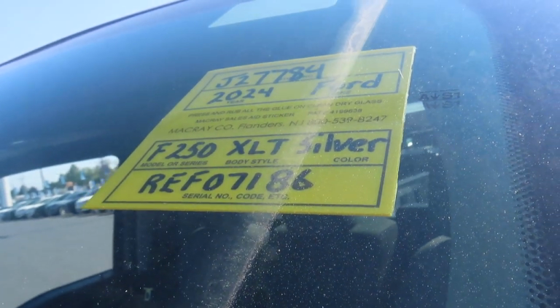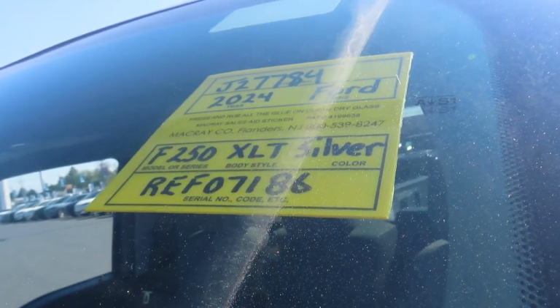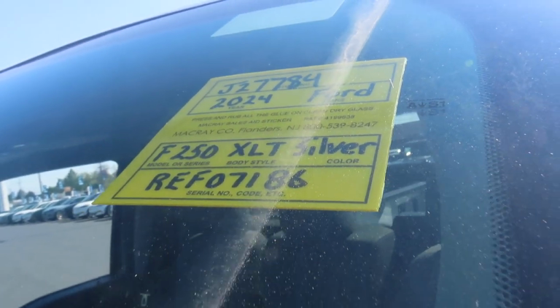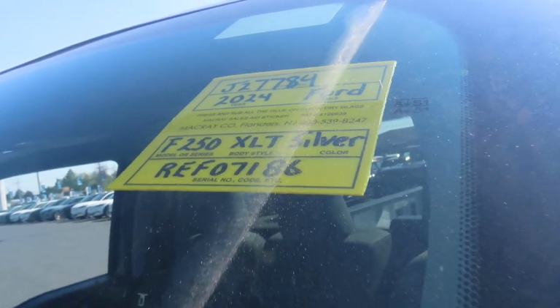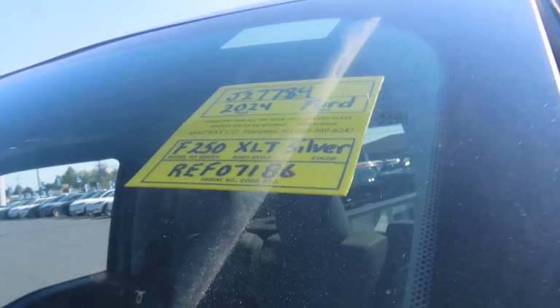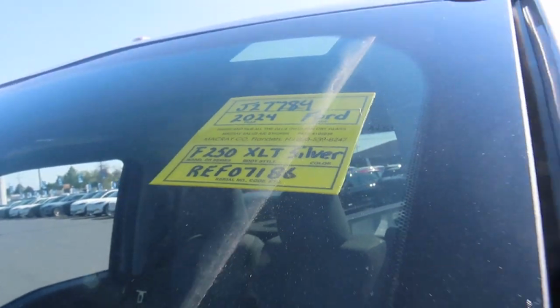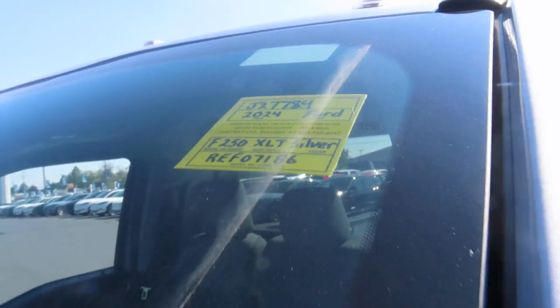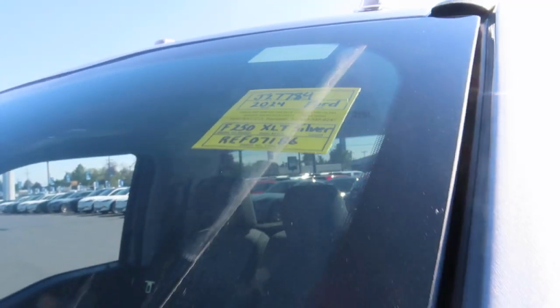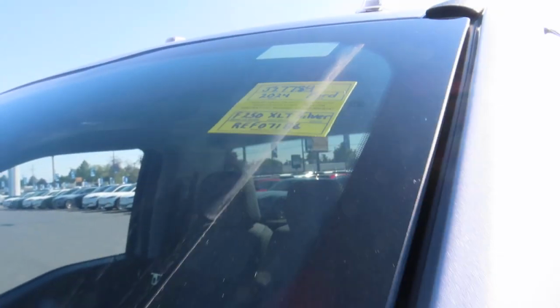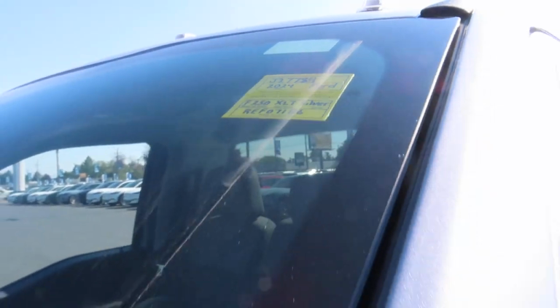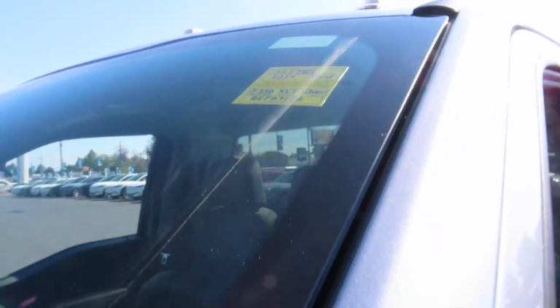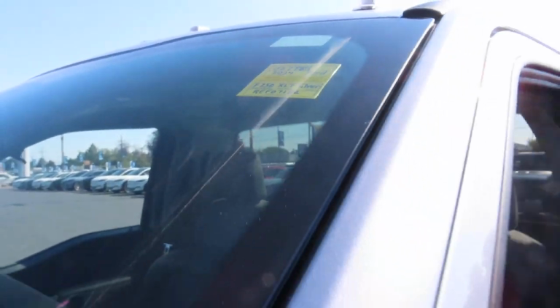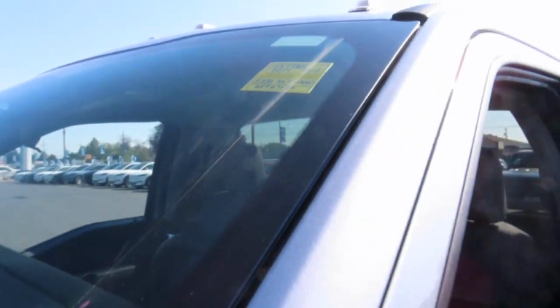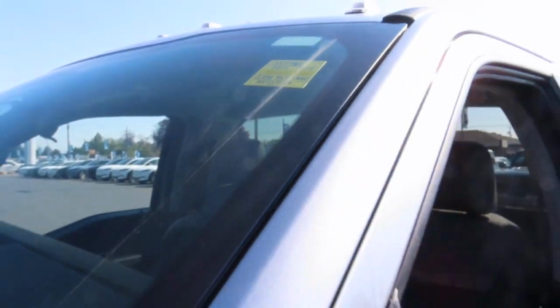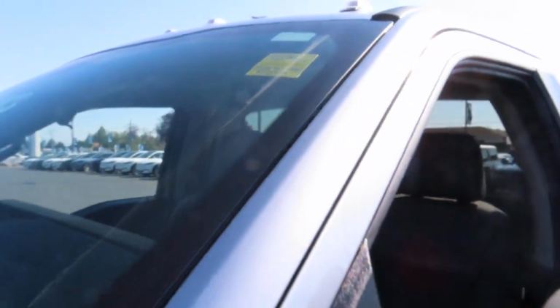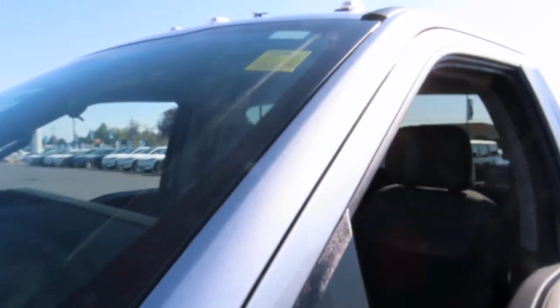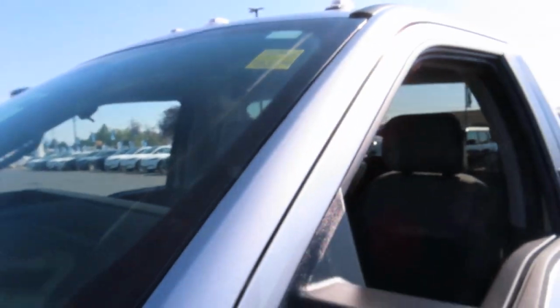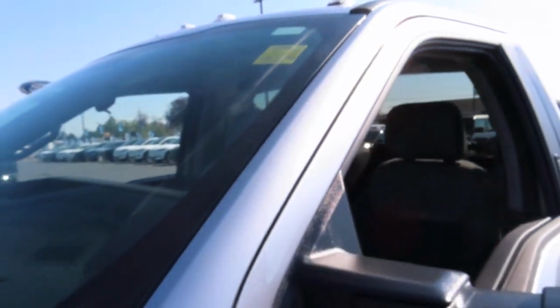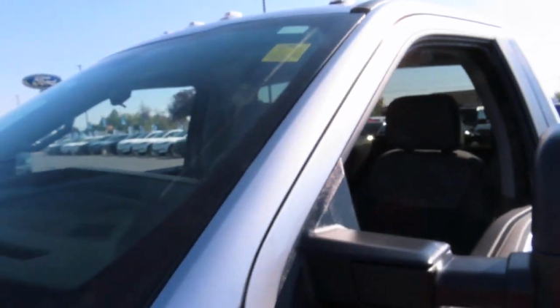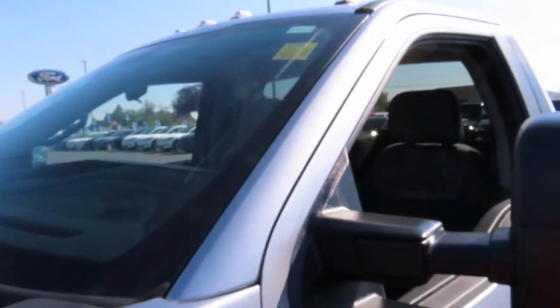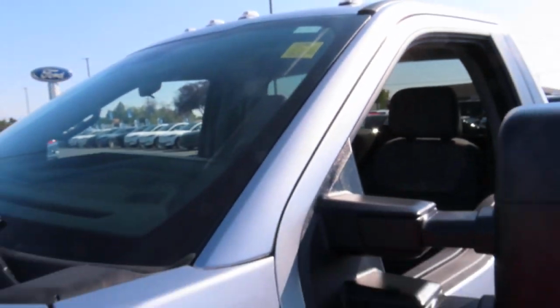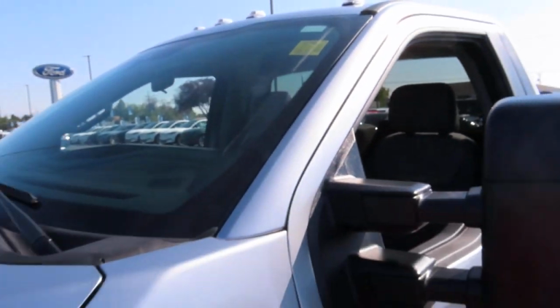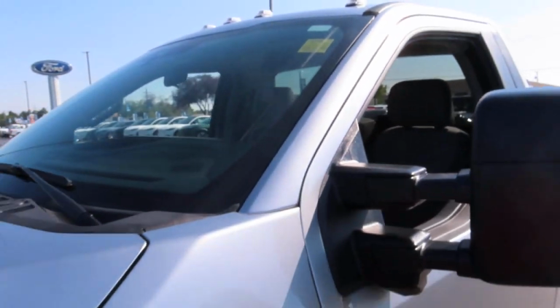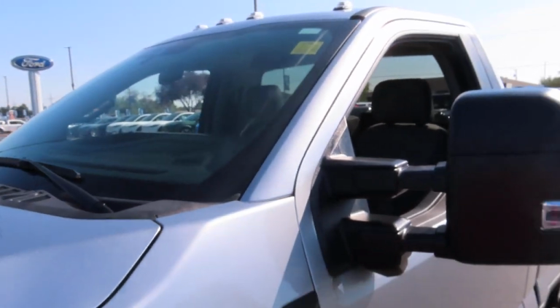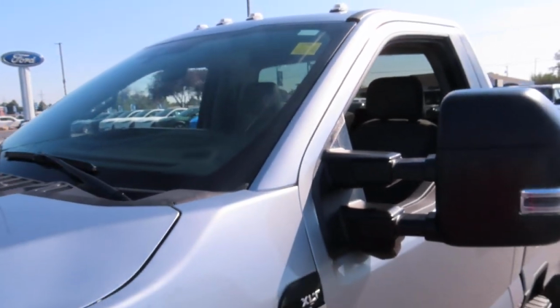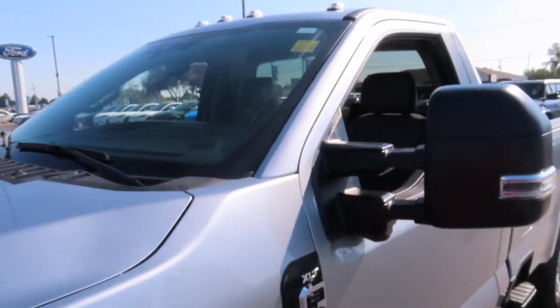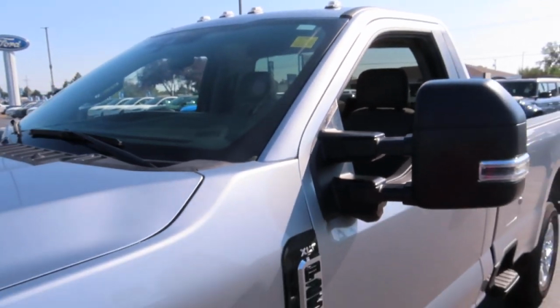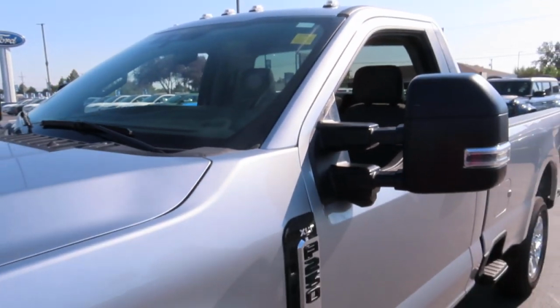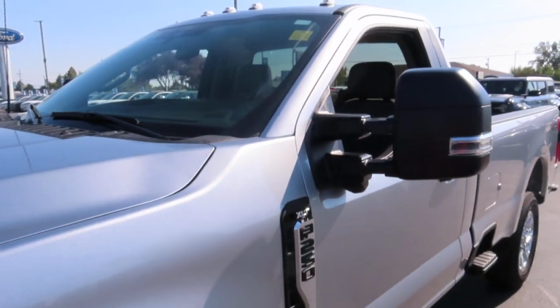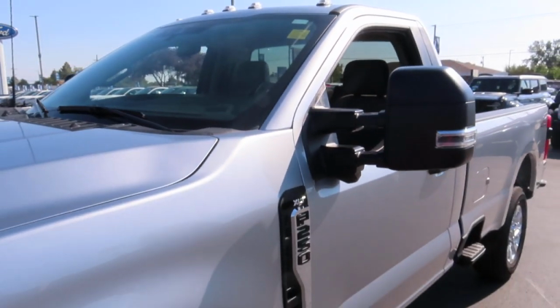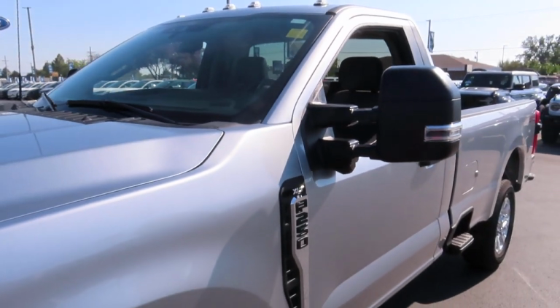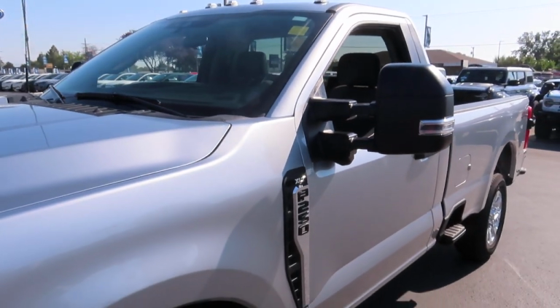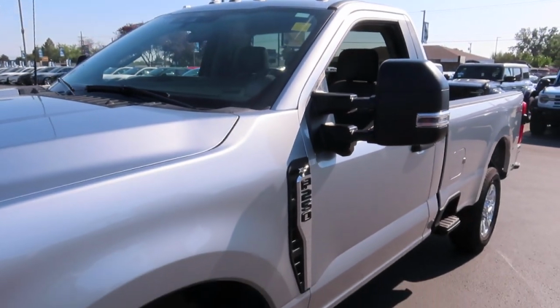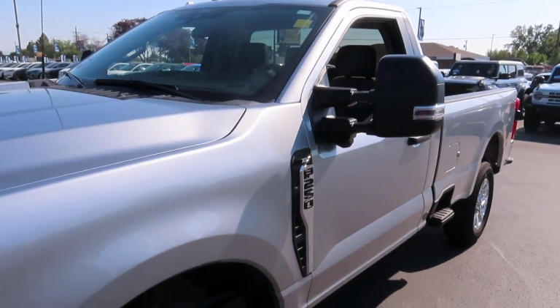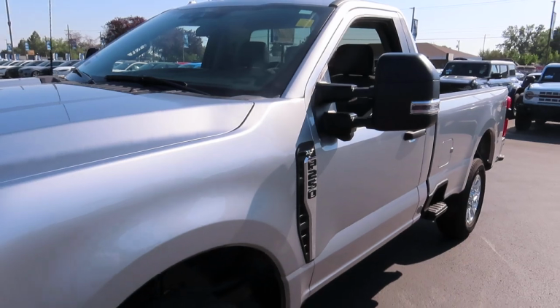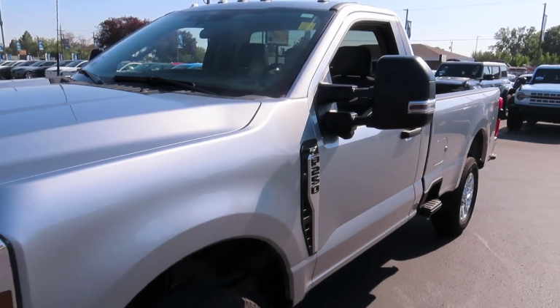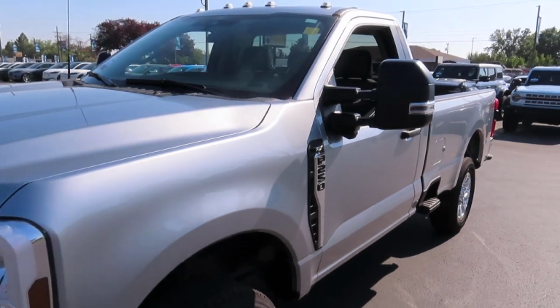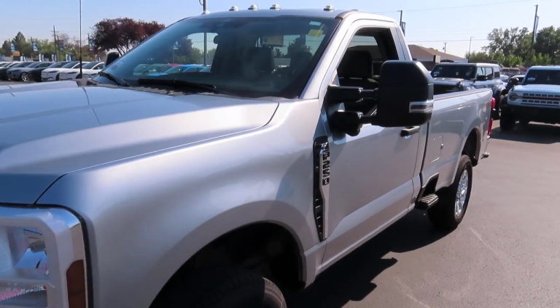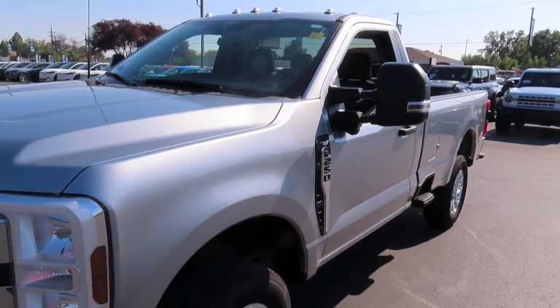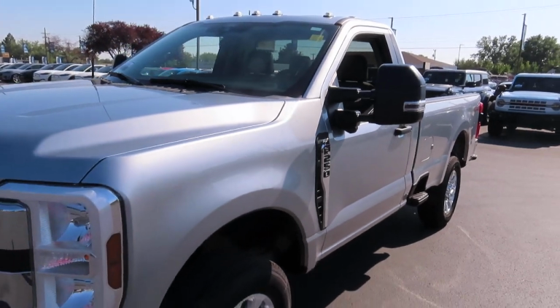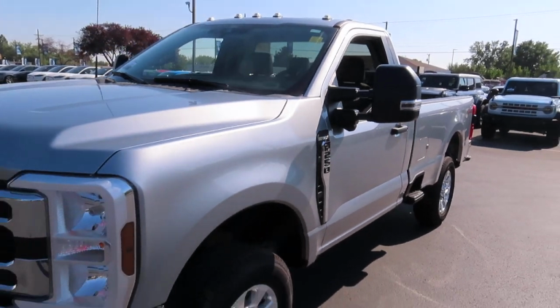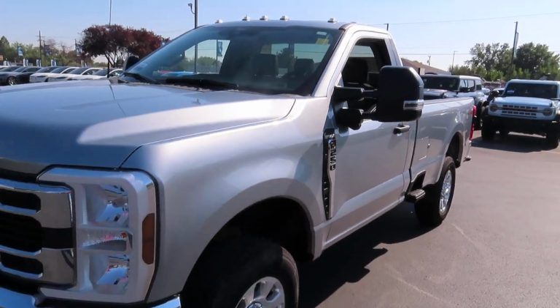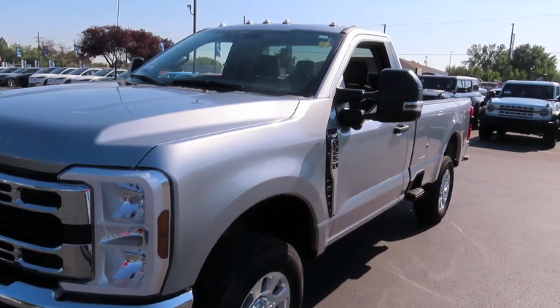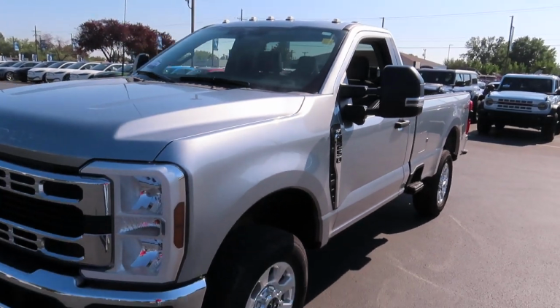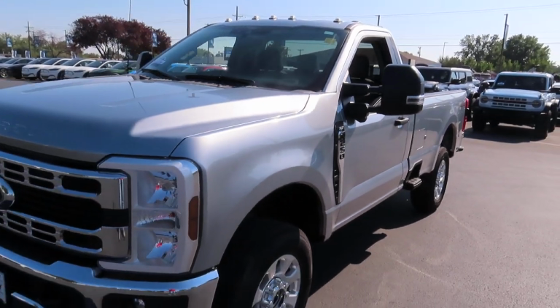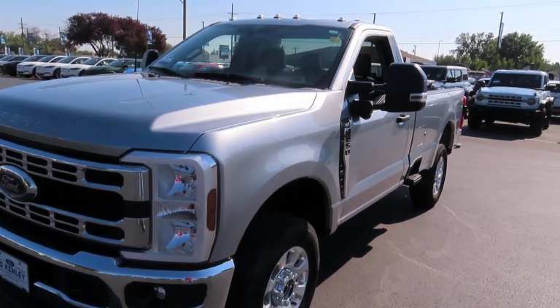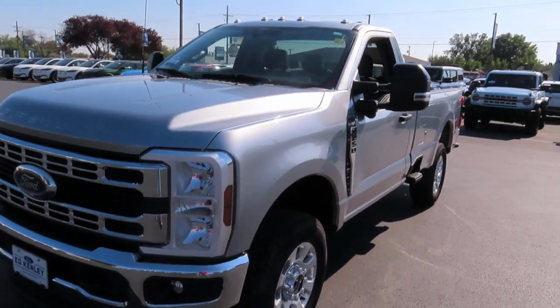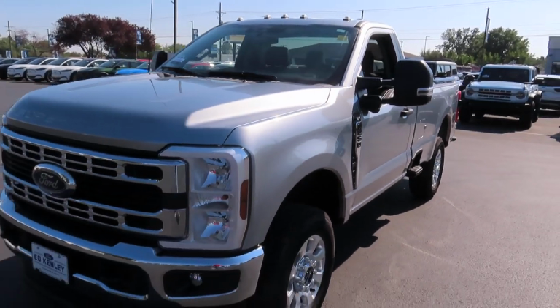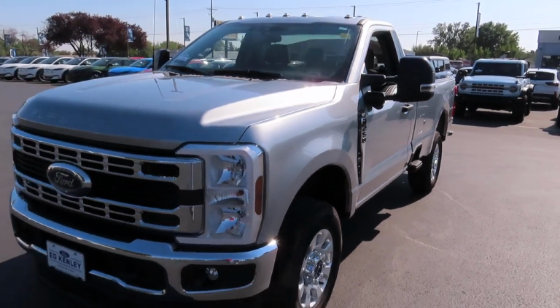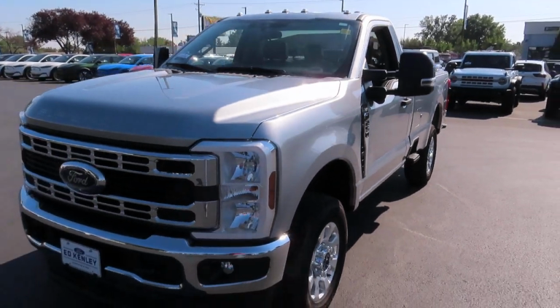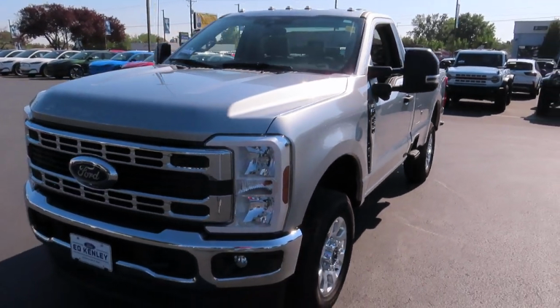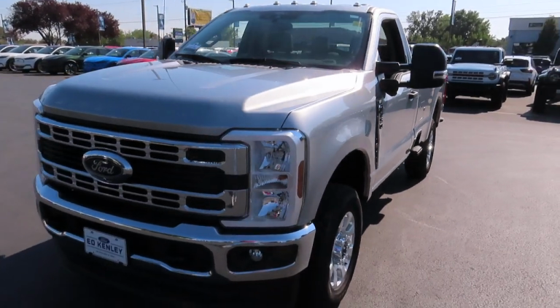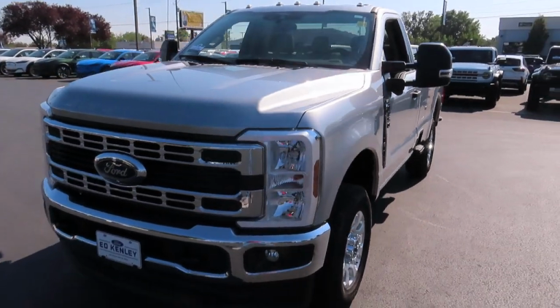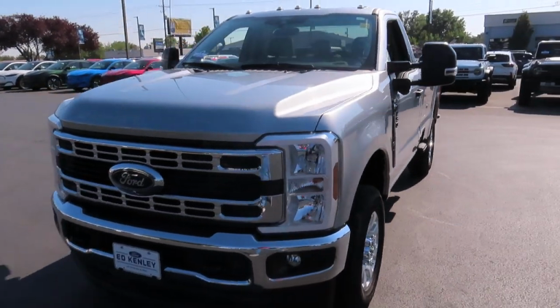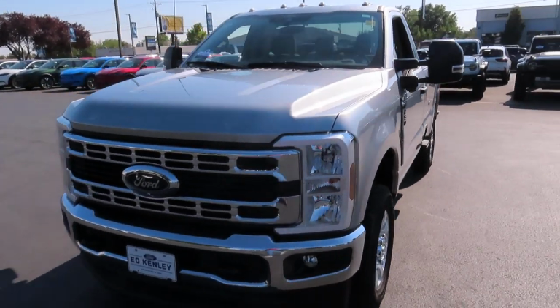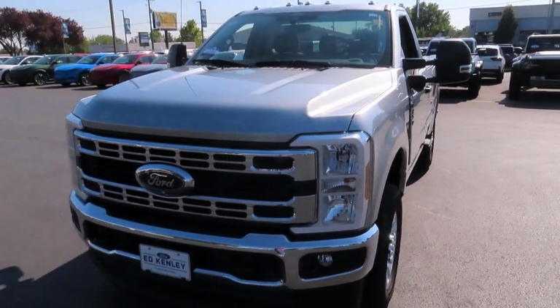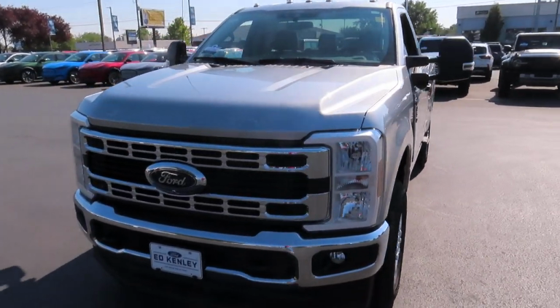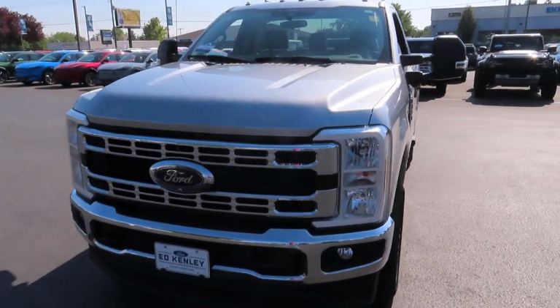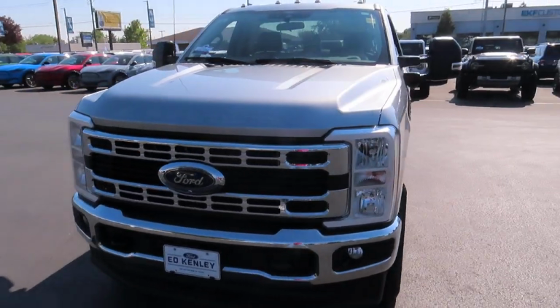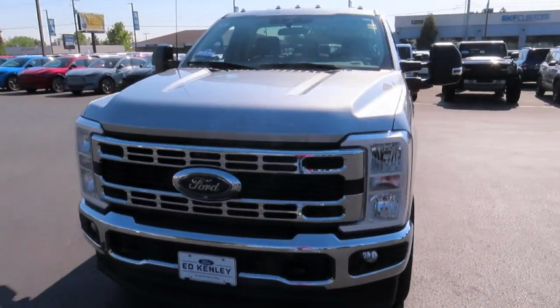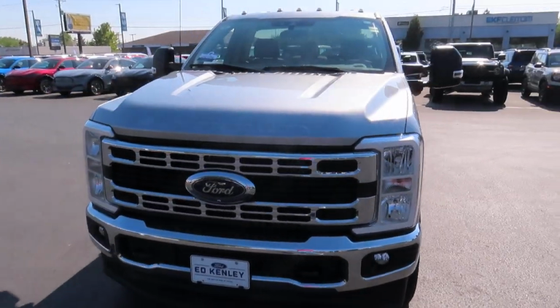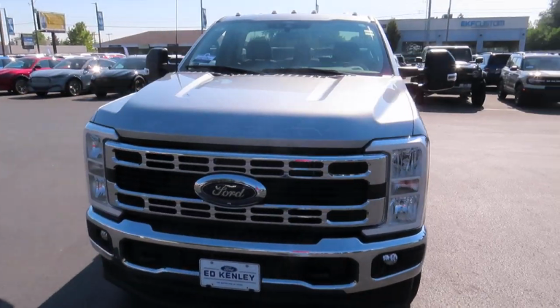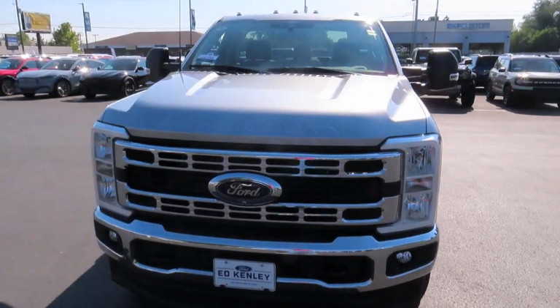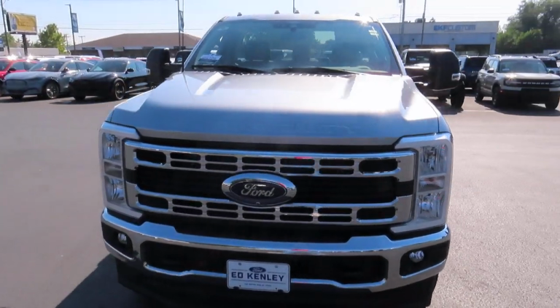Hello everybody and welcome back to Ed Kenley Ford. Today I'm here to show you this 2024 F250 XLT with a gas engine.